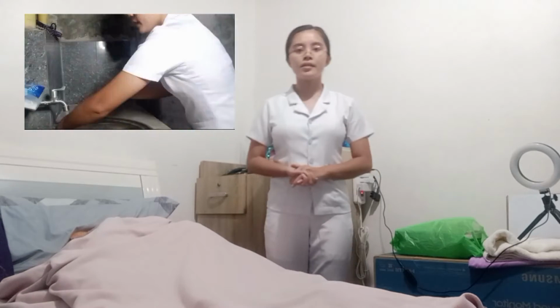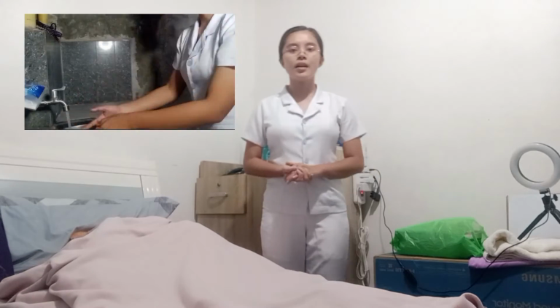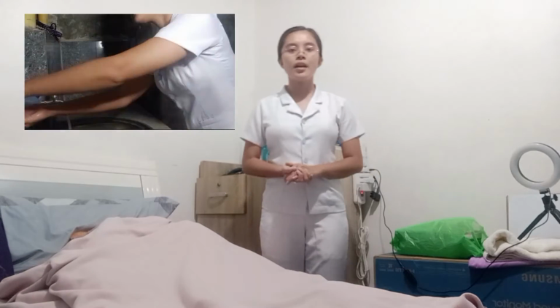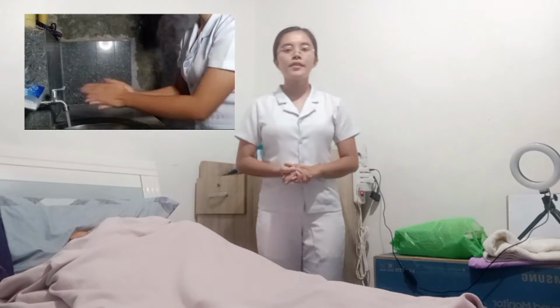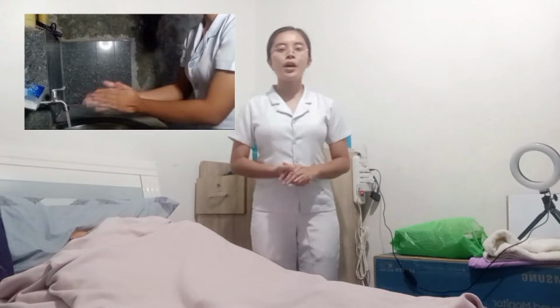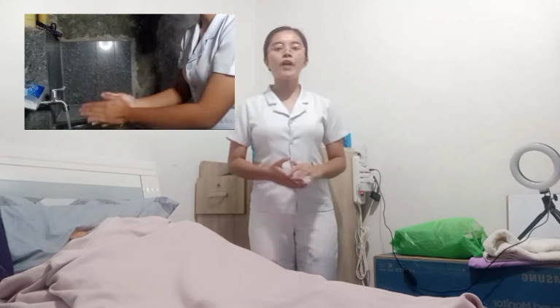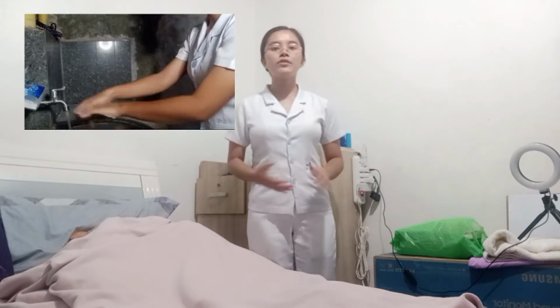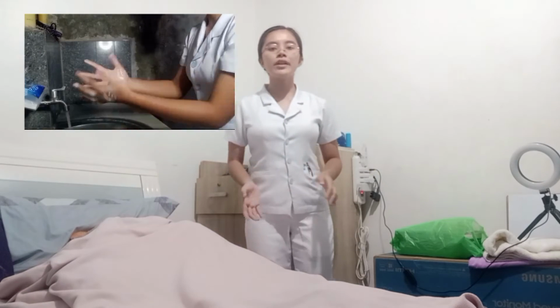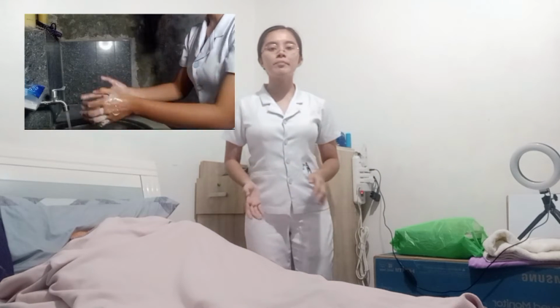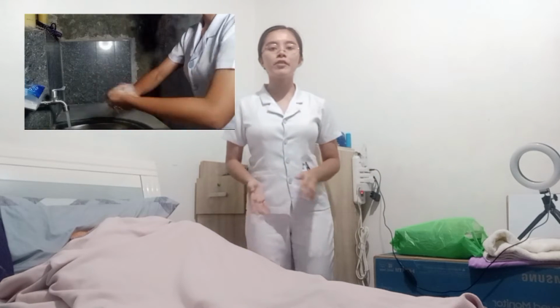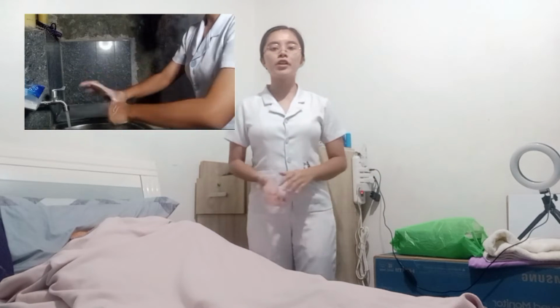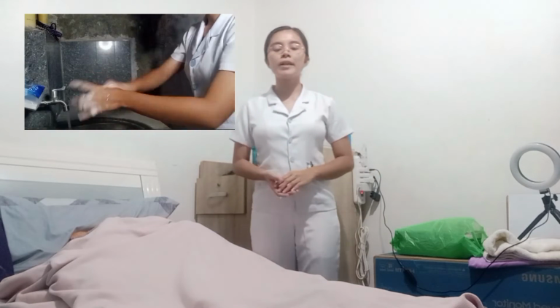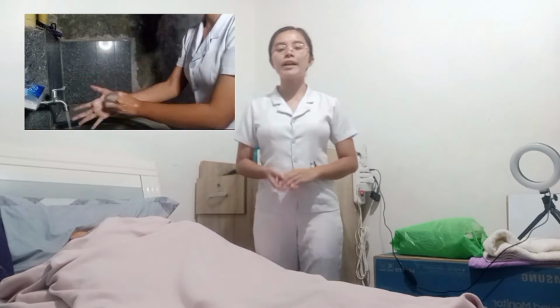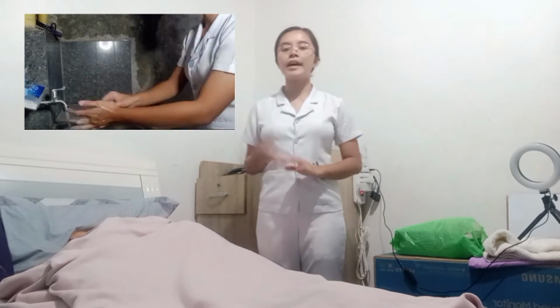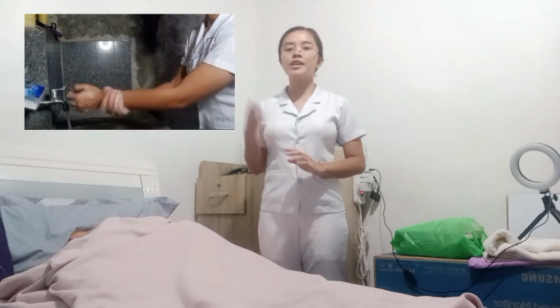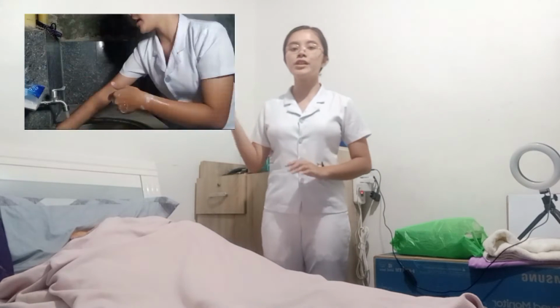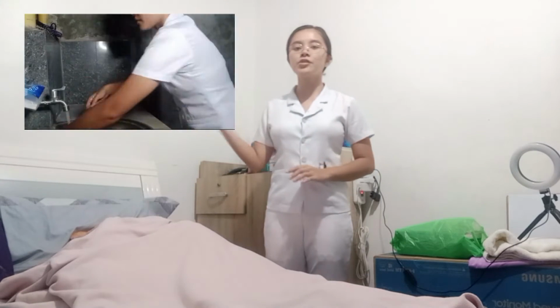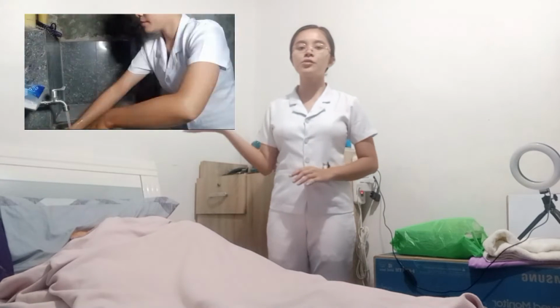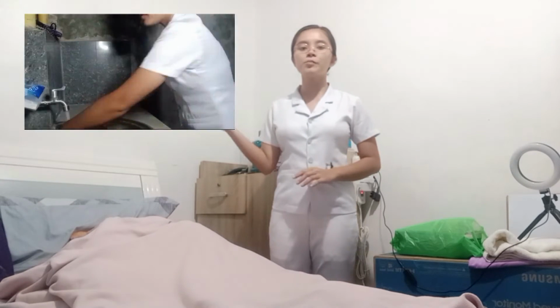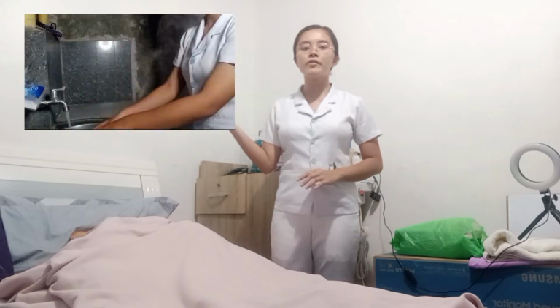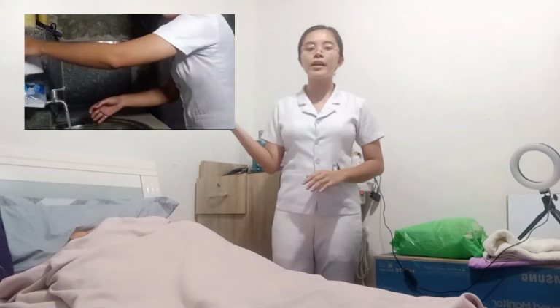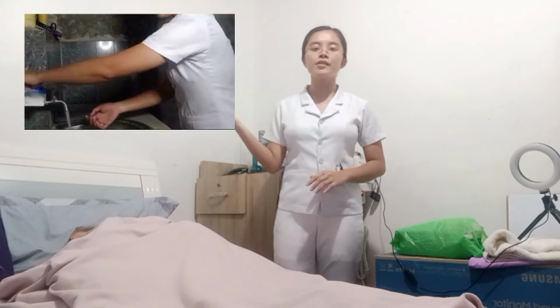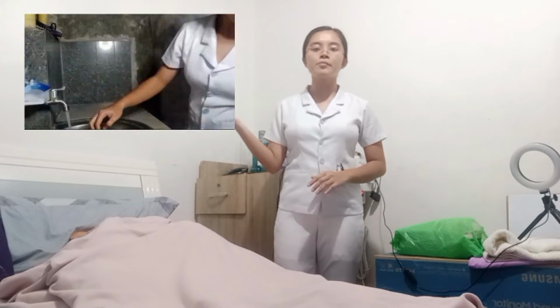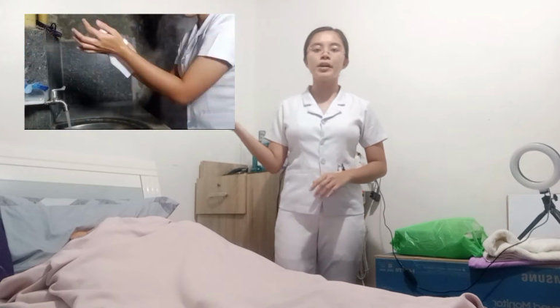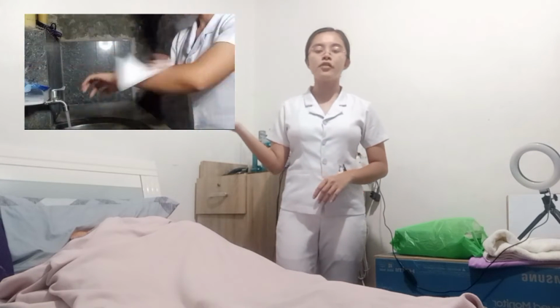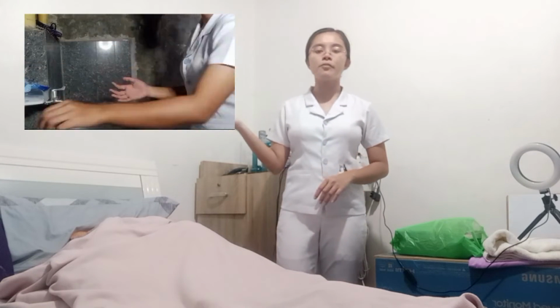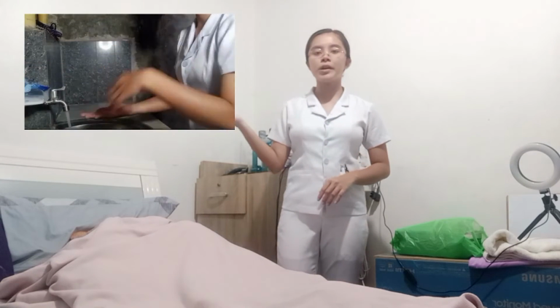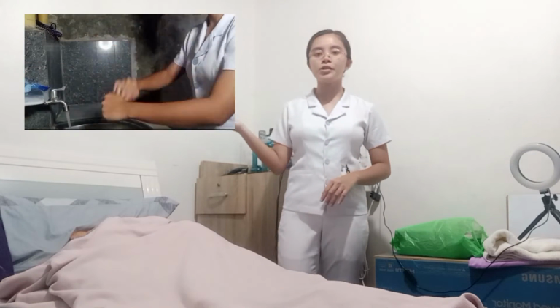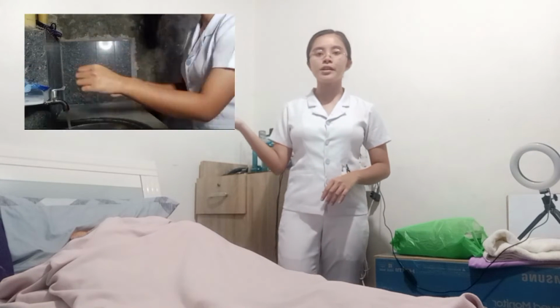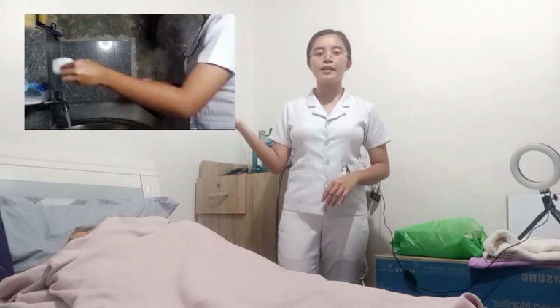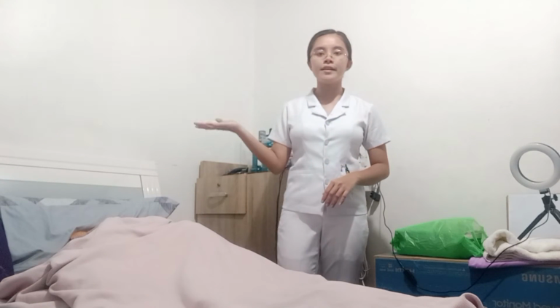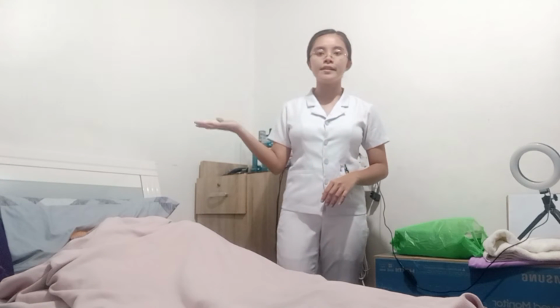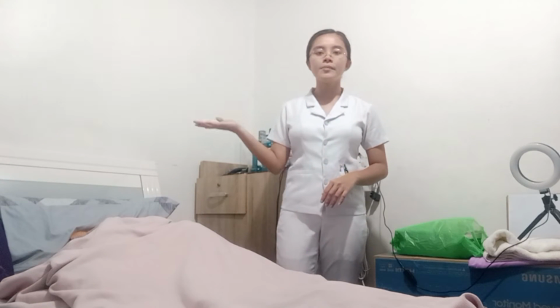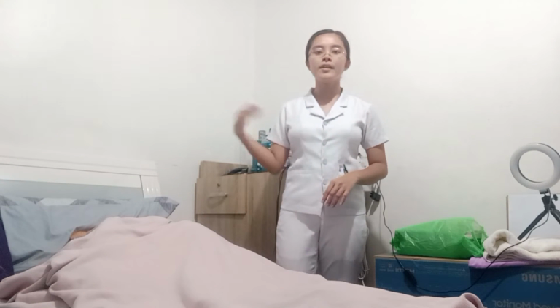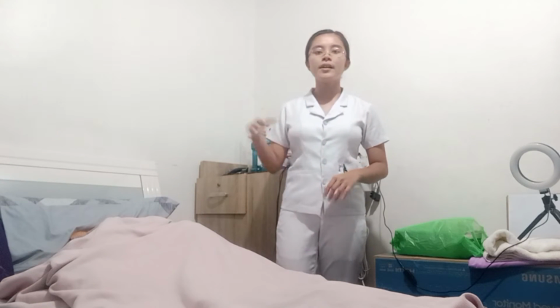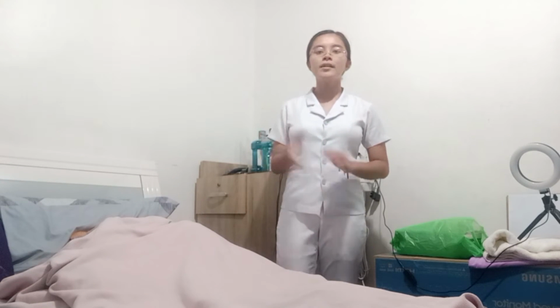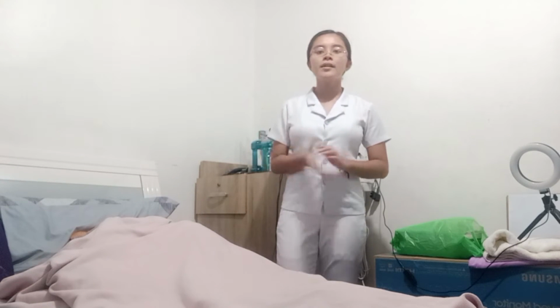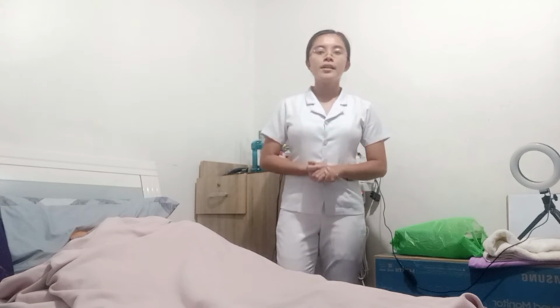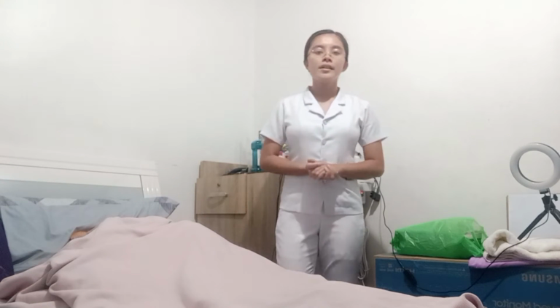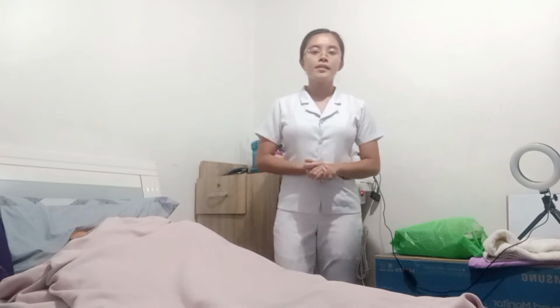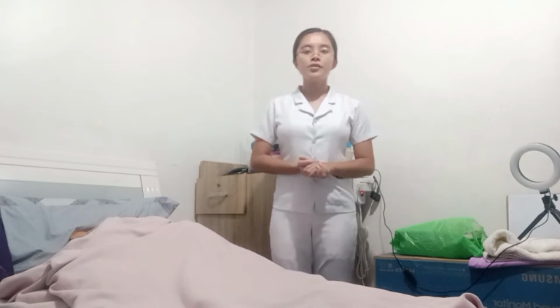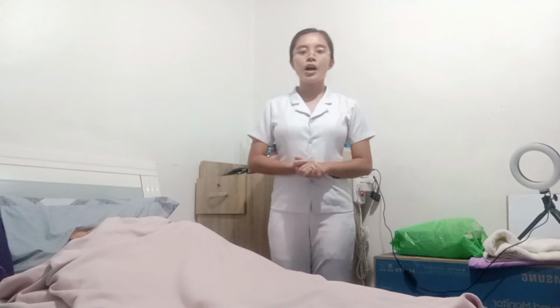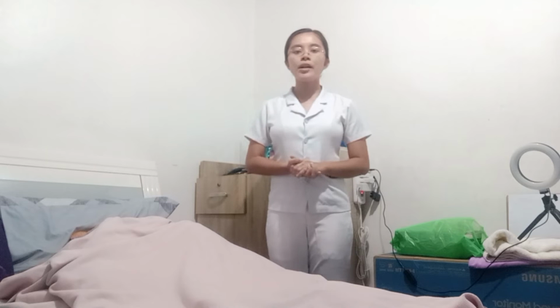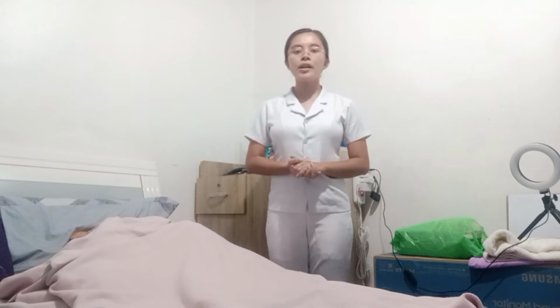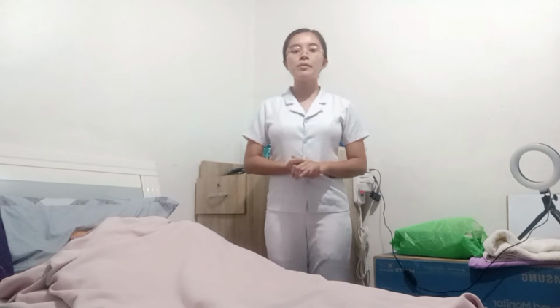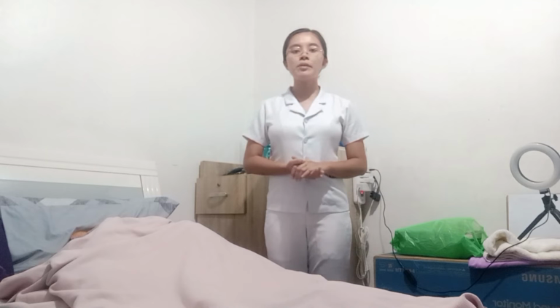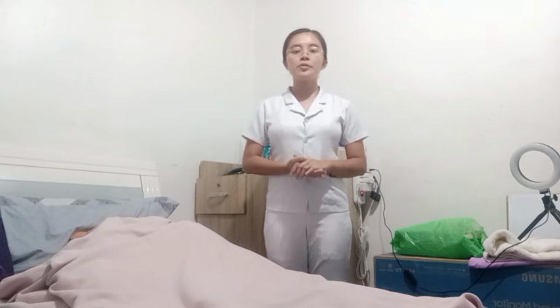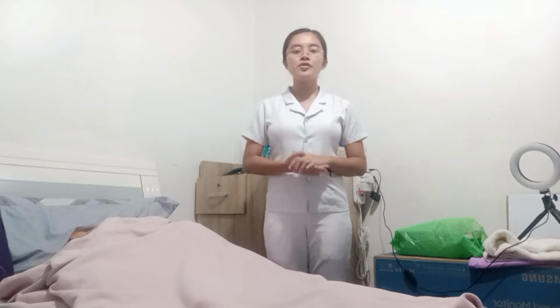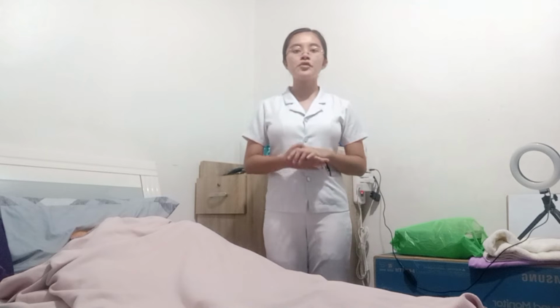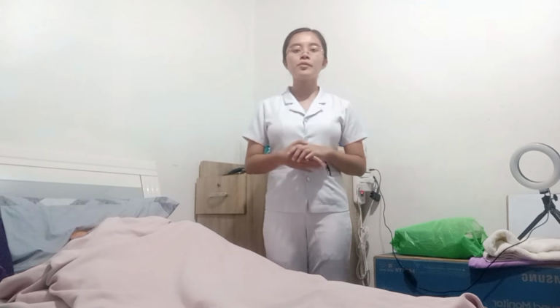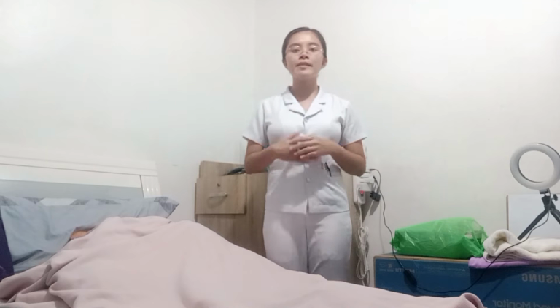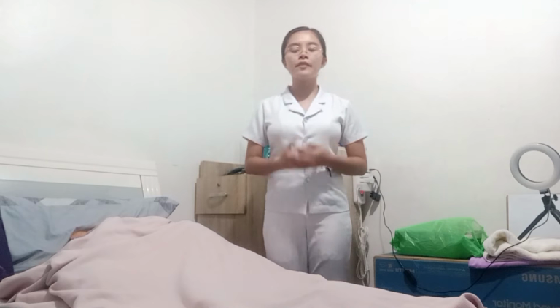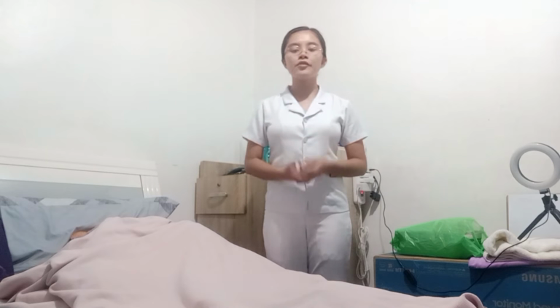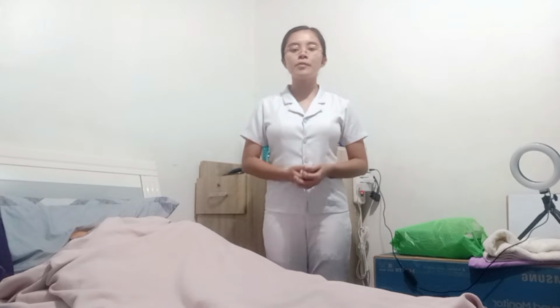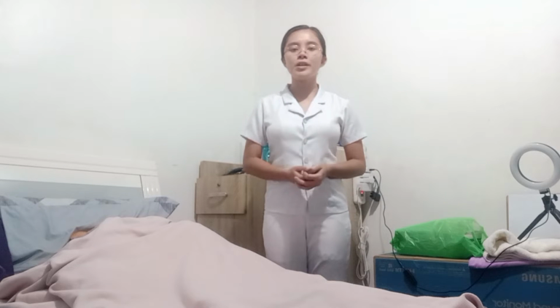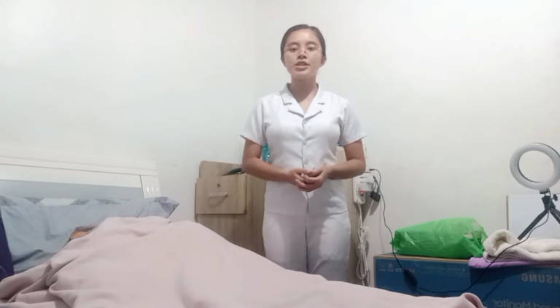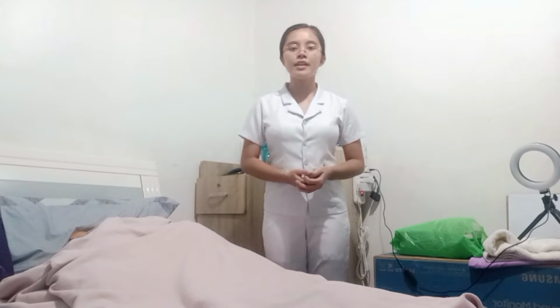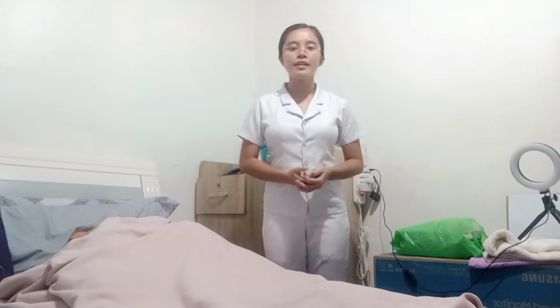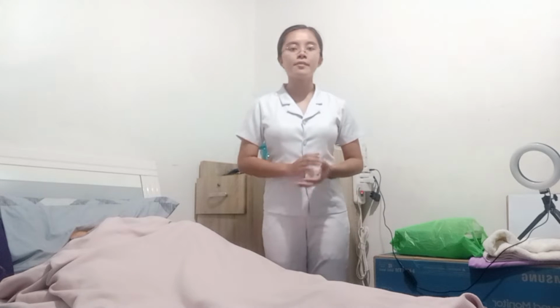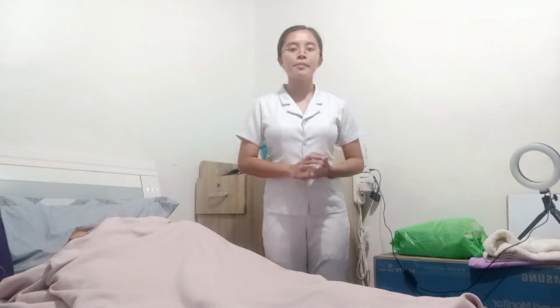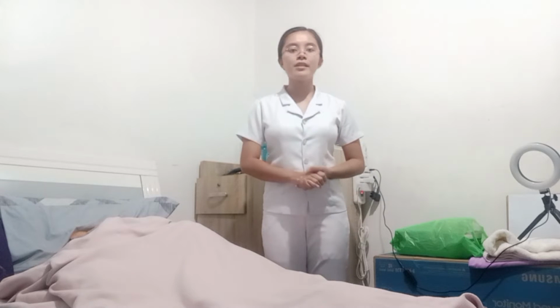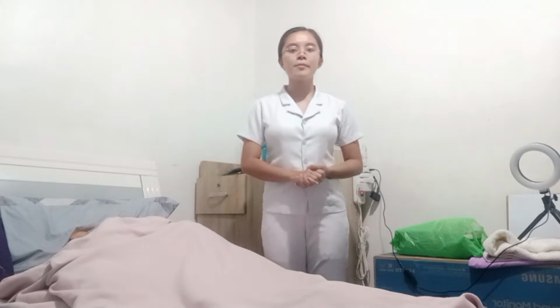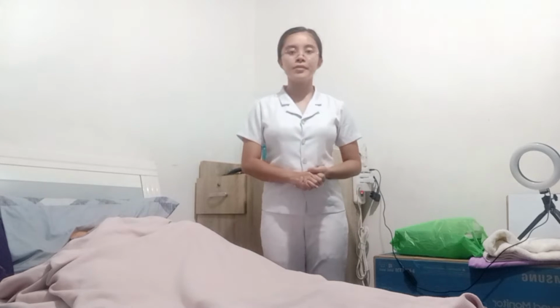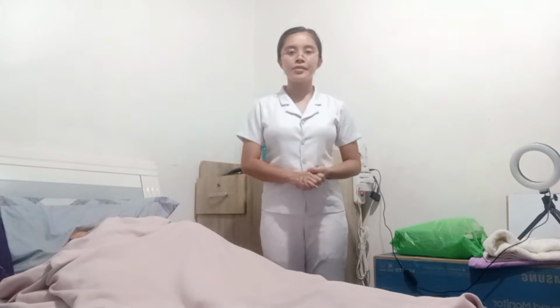I have already performed hand hygiene to prevent the spread of microorganisms. Now I am going to introduce myself to the patient and explain the procedure.